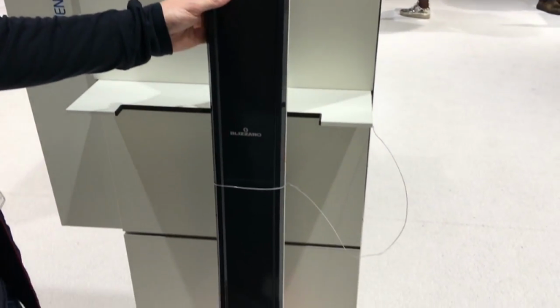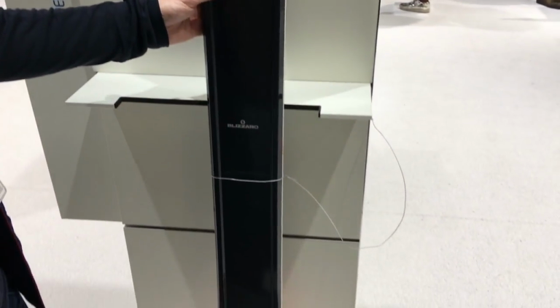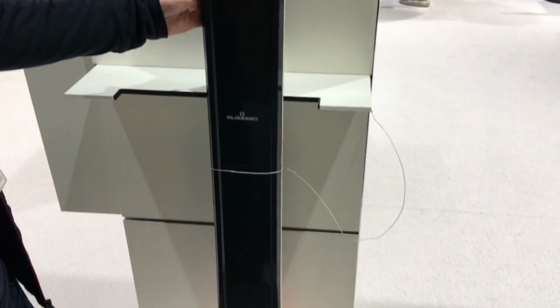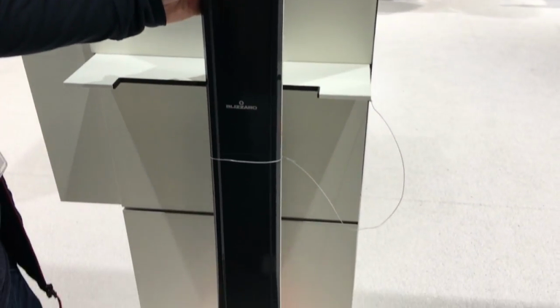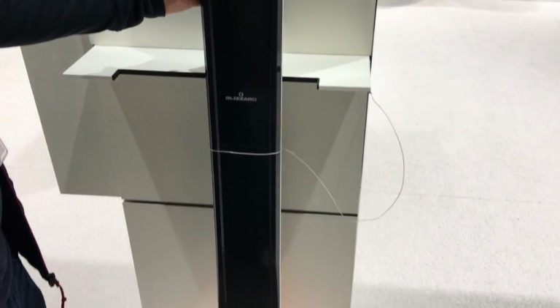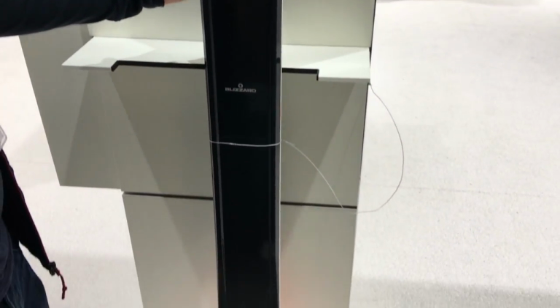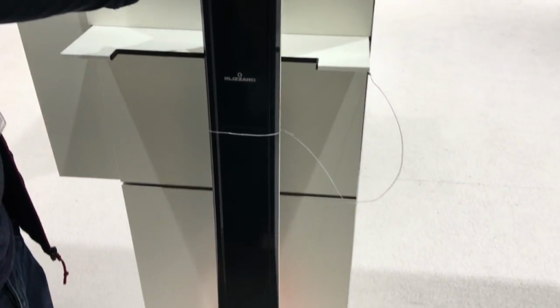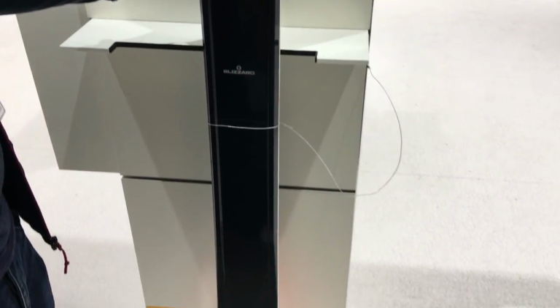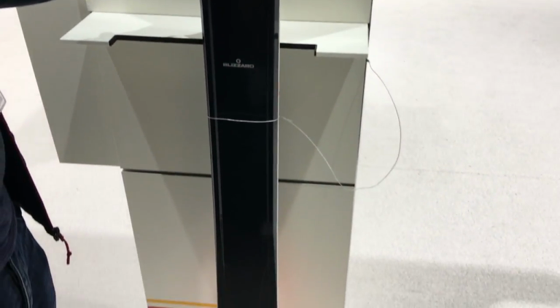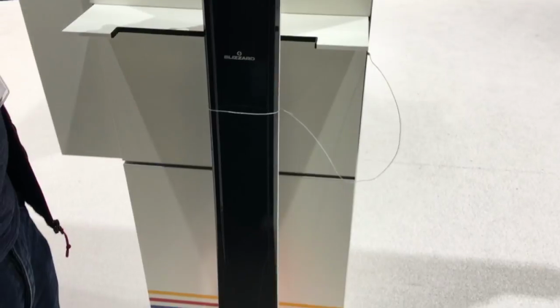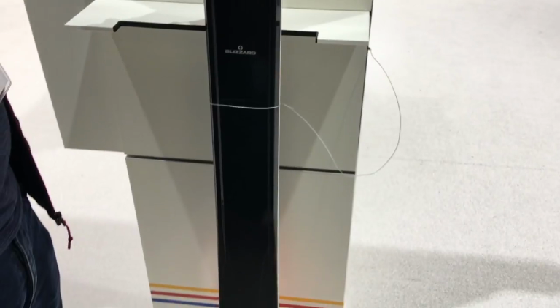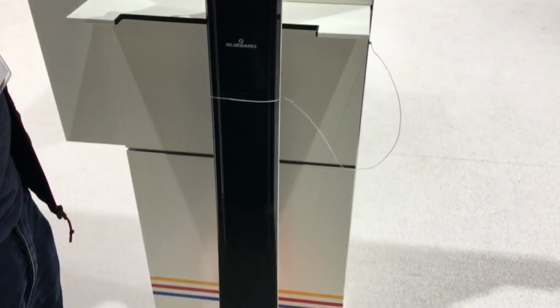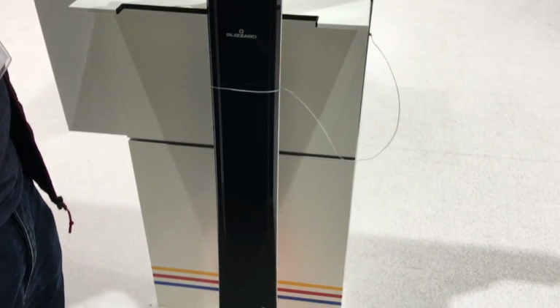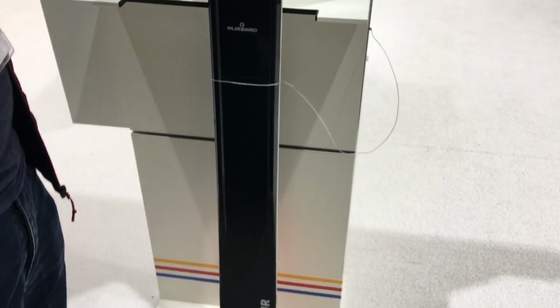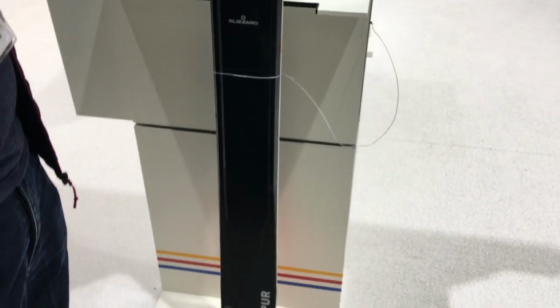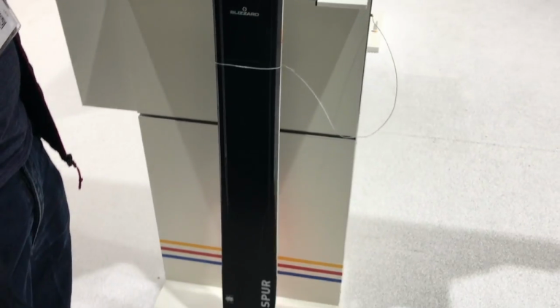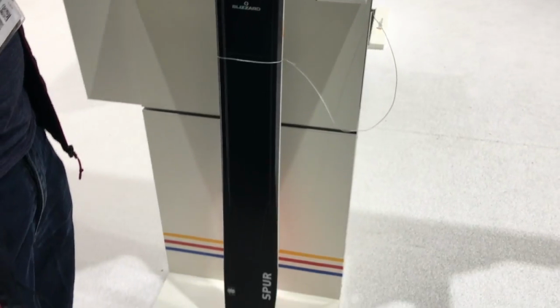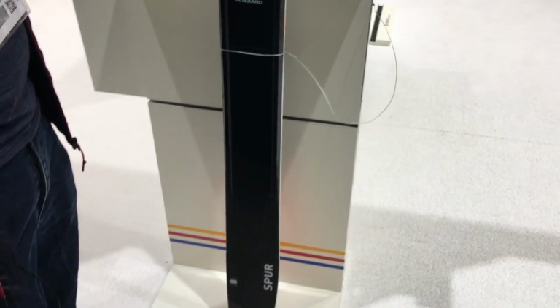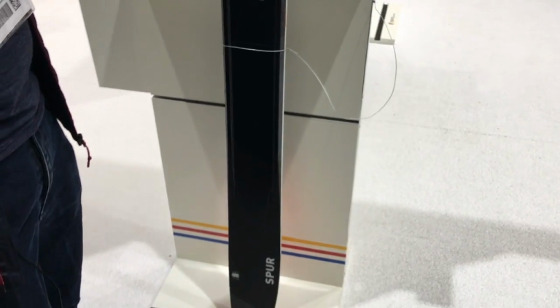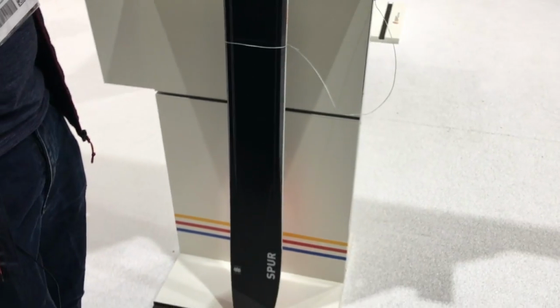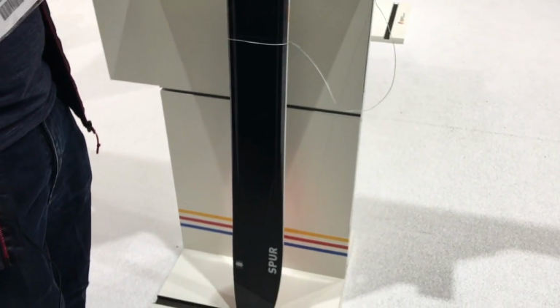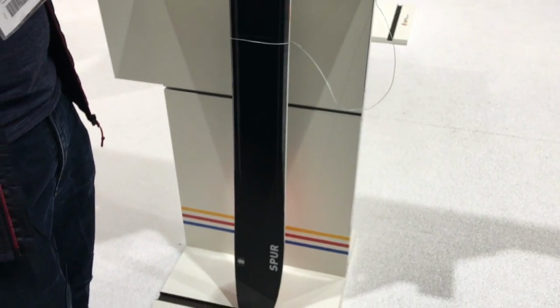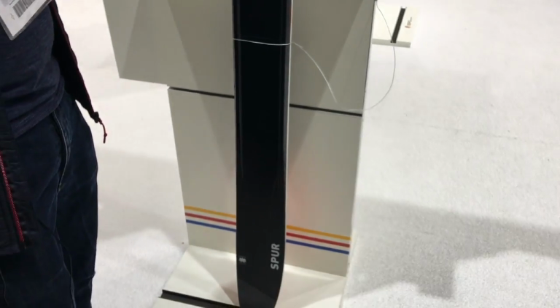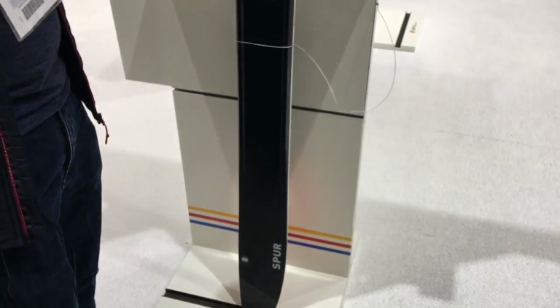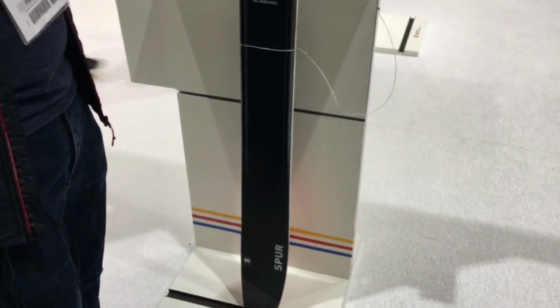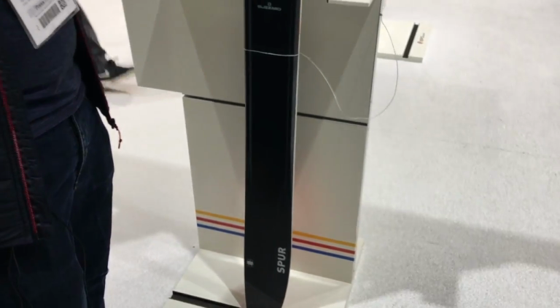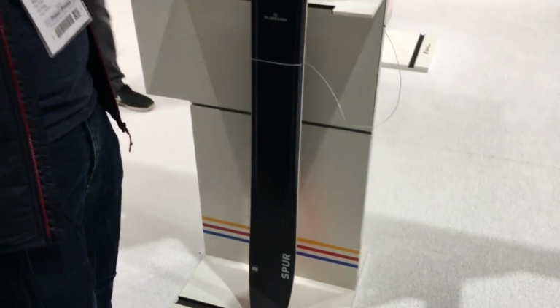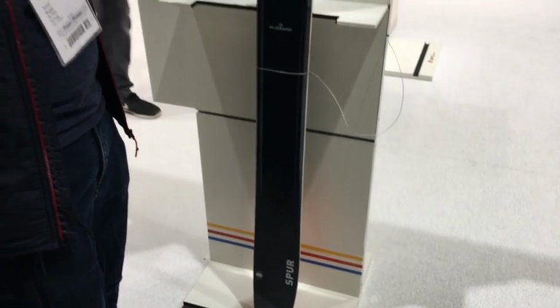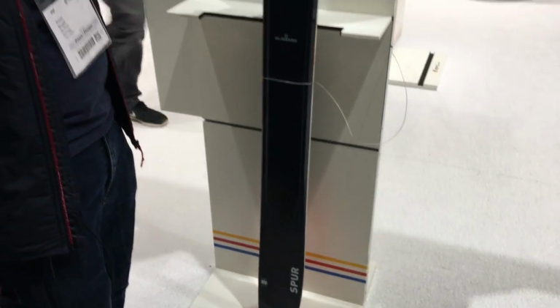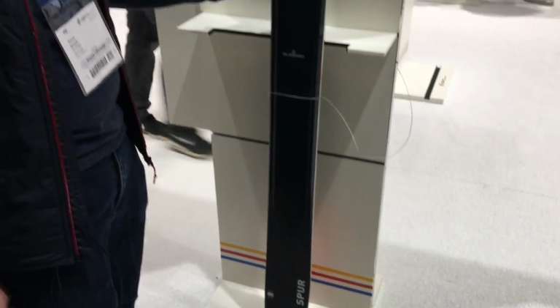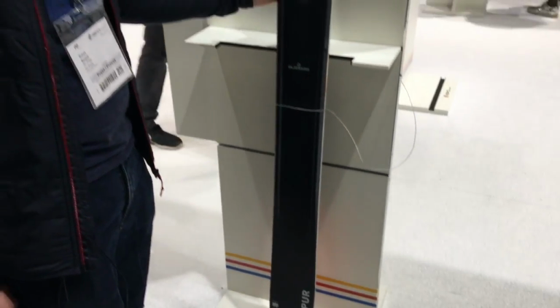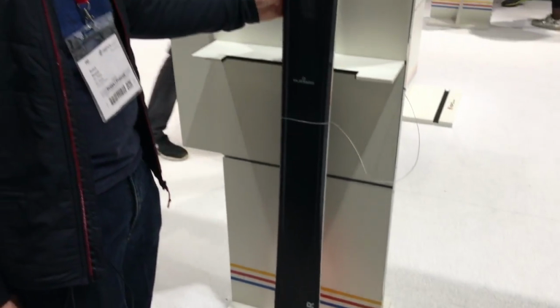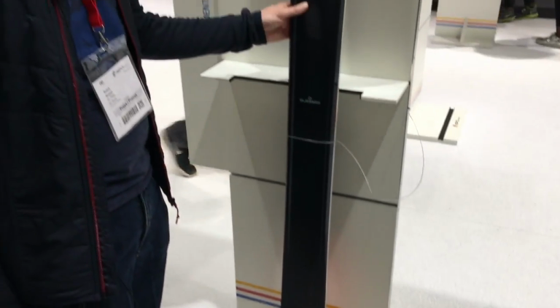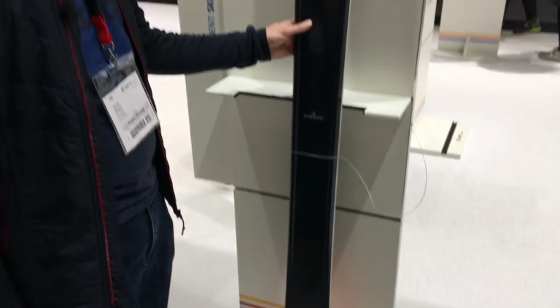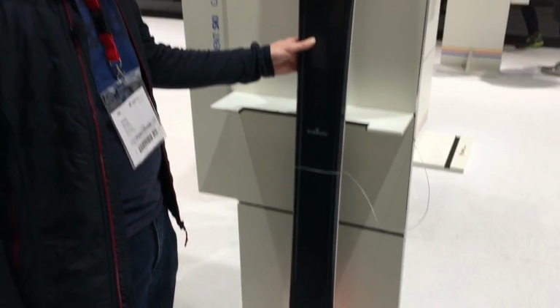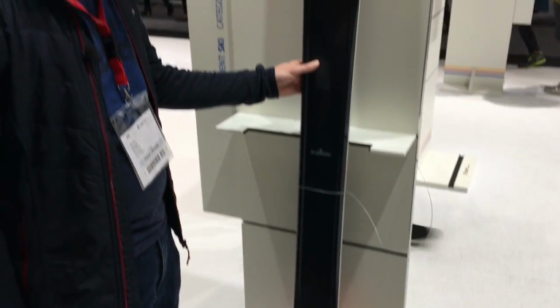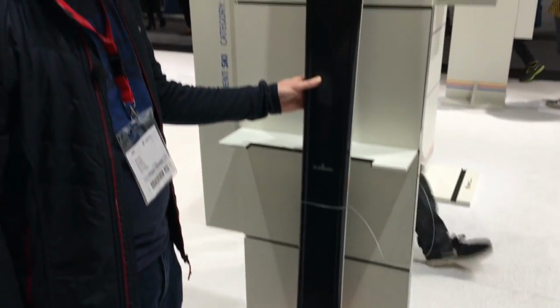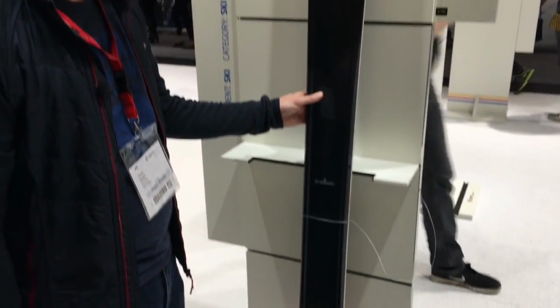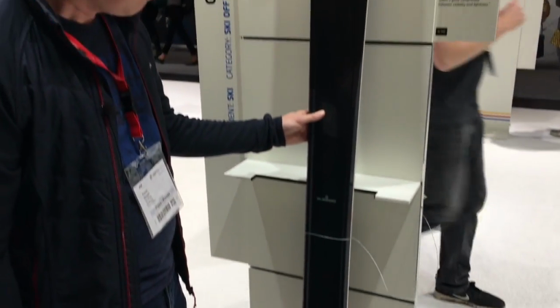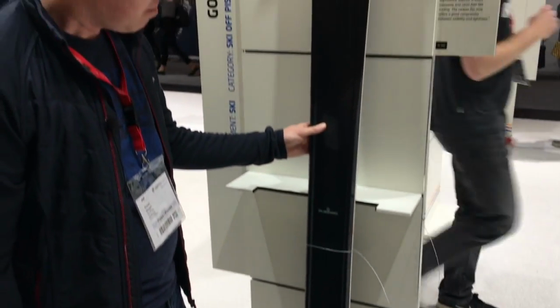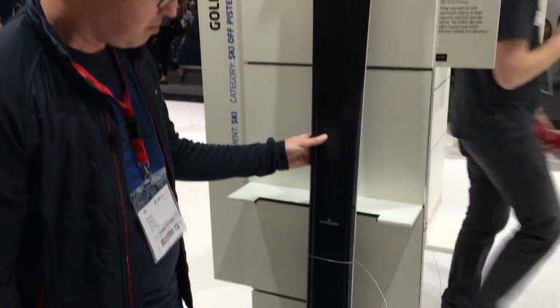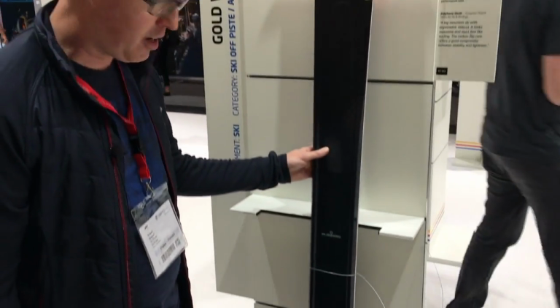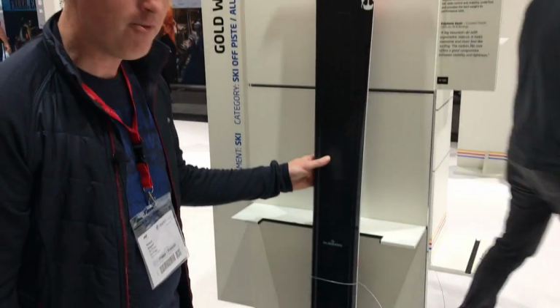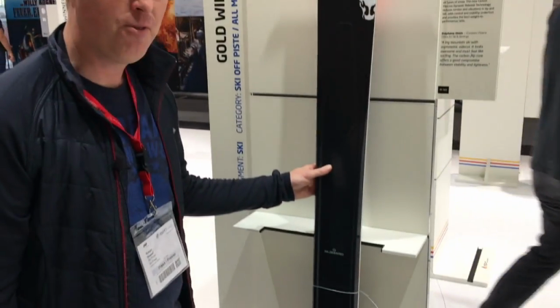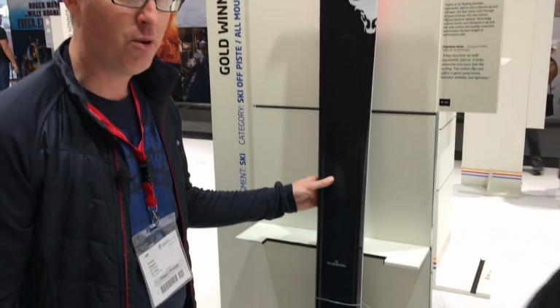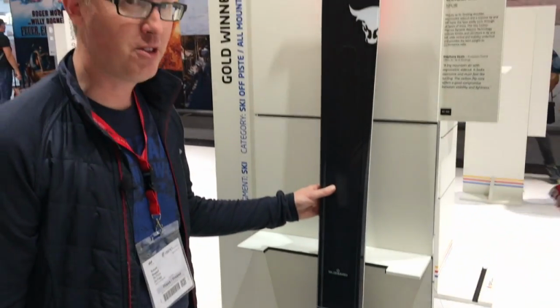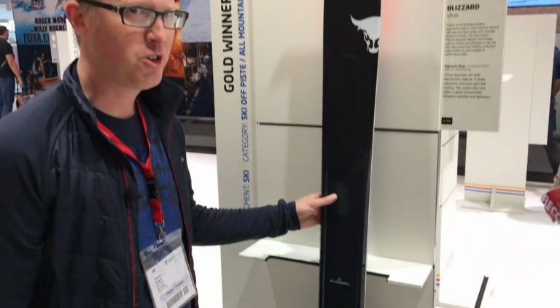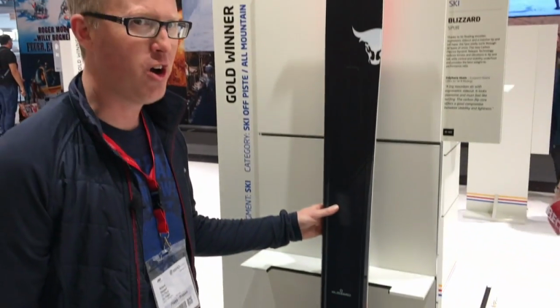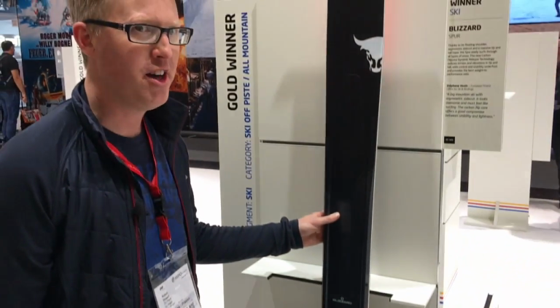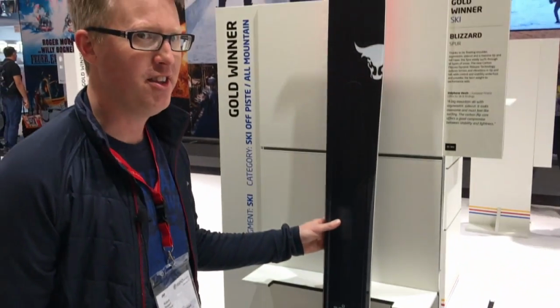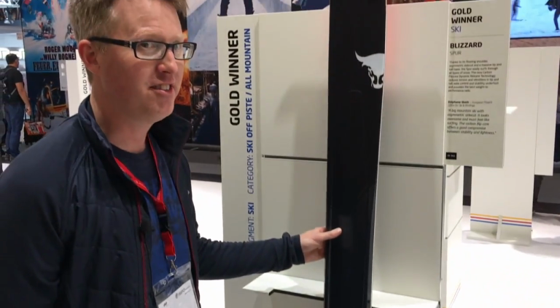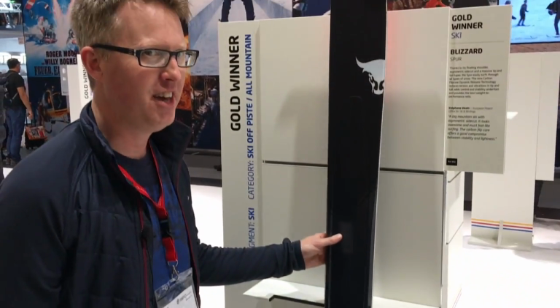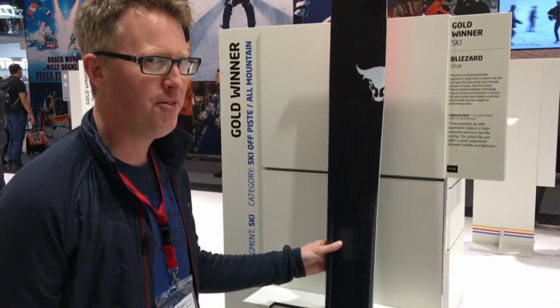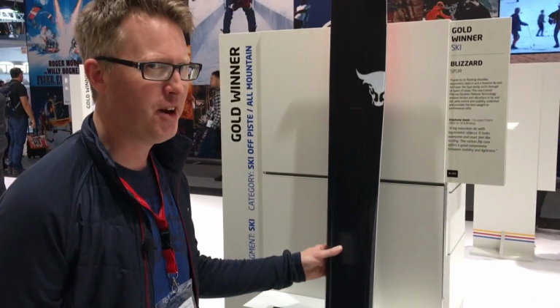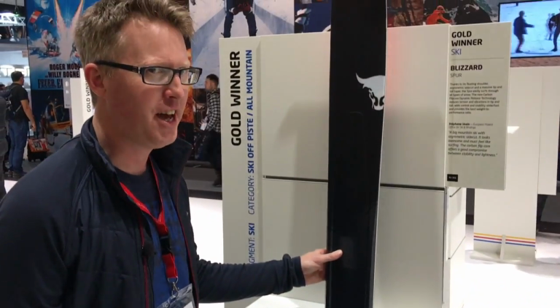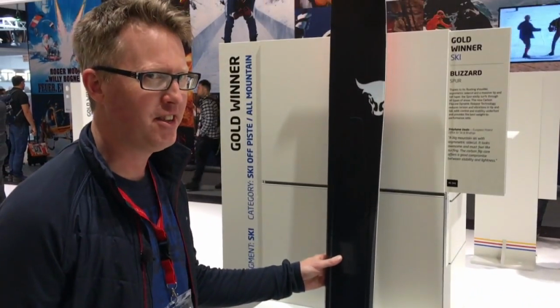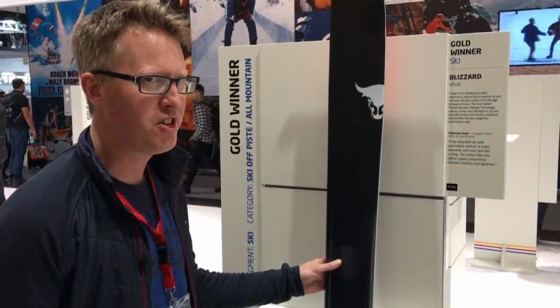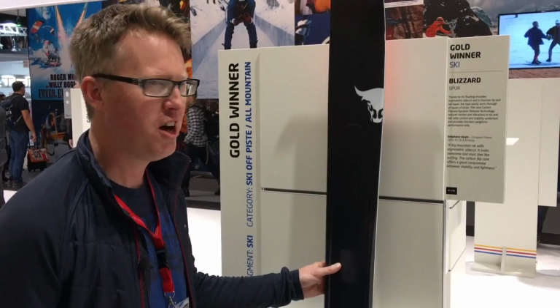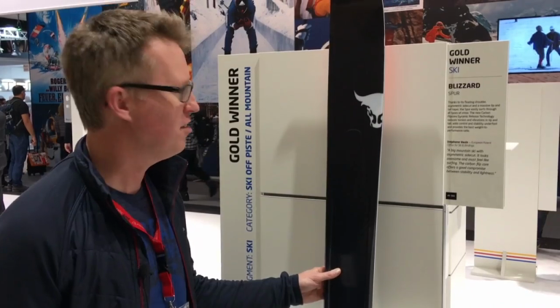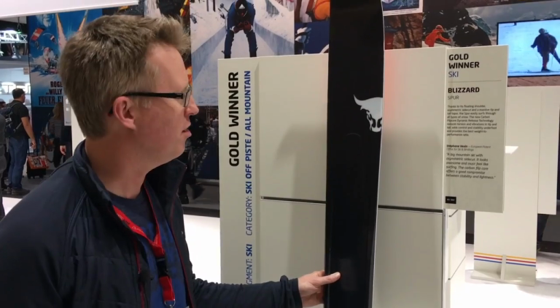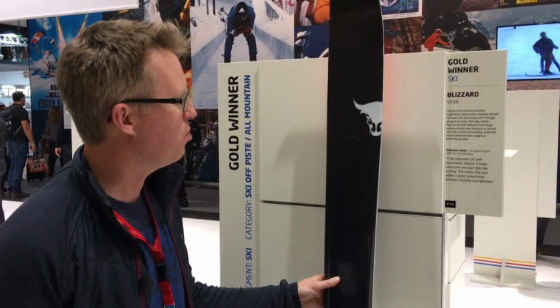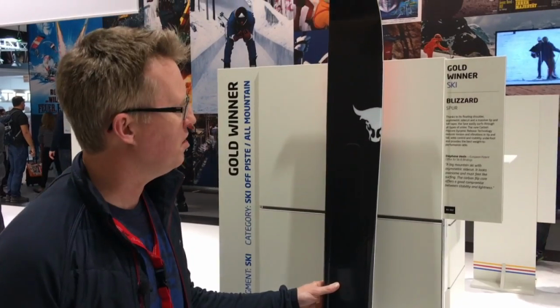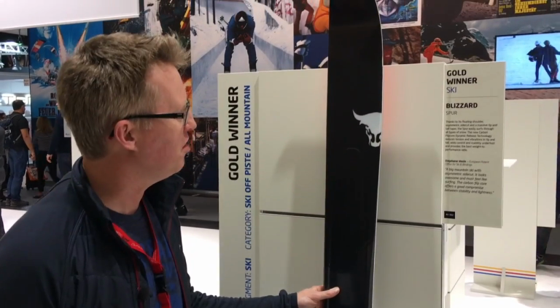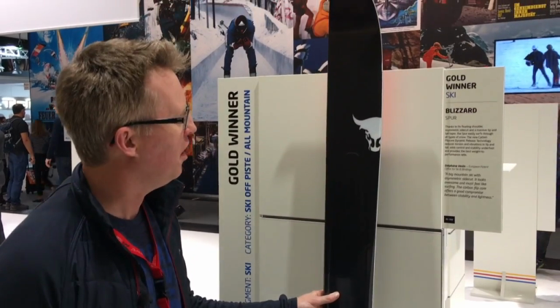It looks really nice as well. I just love the look, the sleek design. Looking forward to trying this ski if I get the chance this winter.